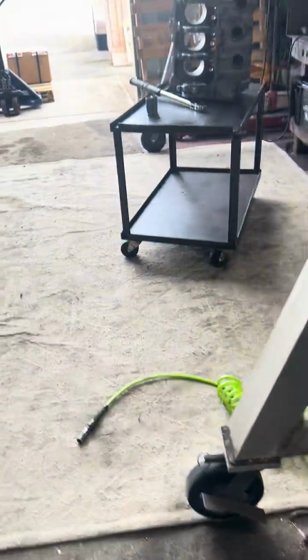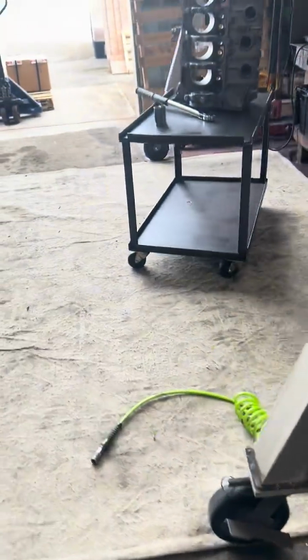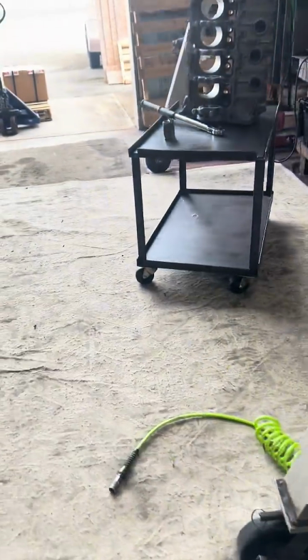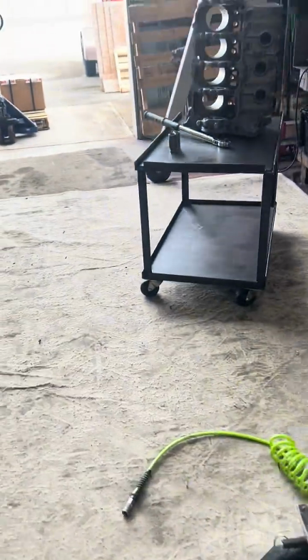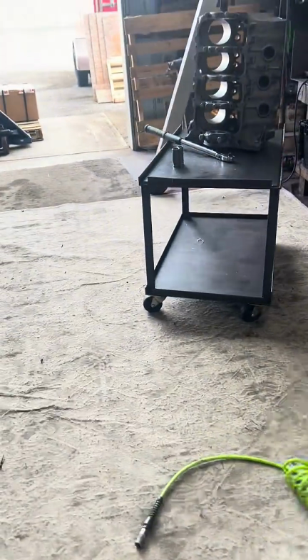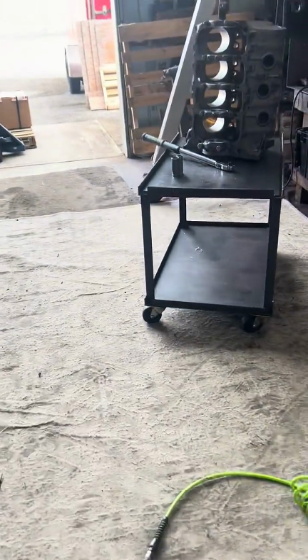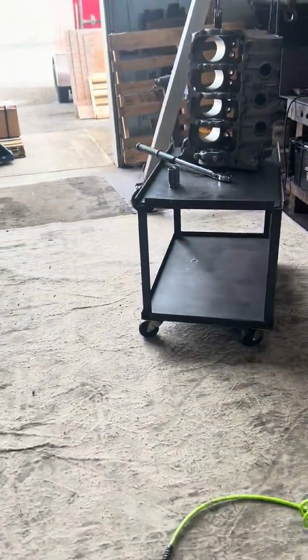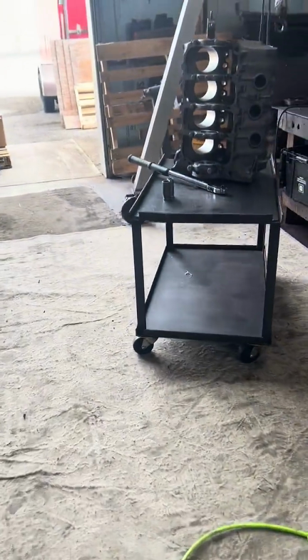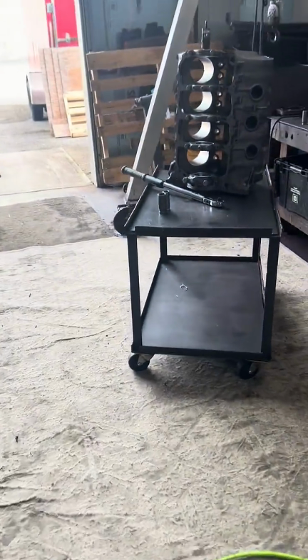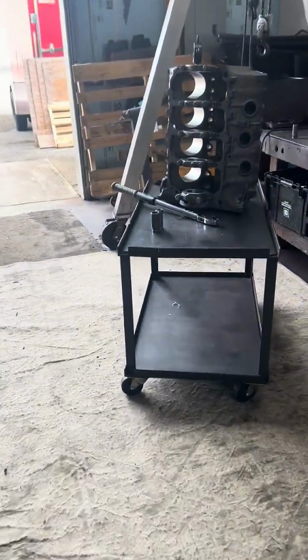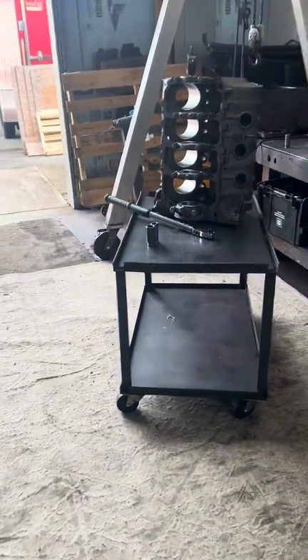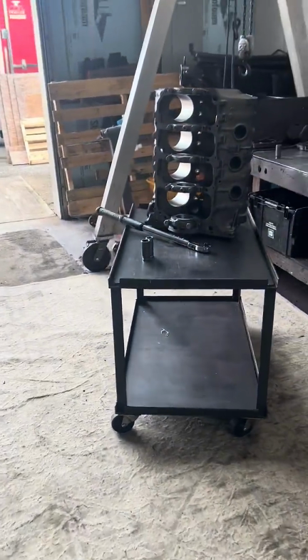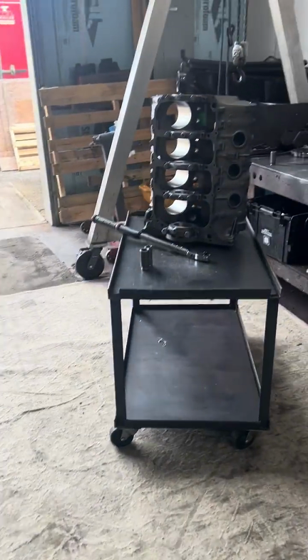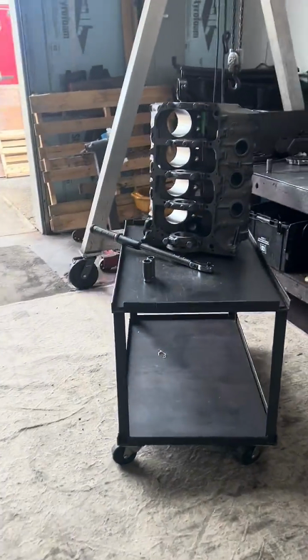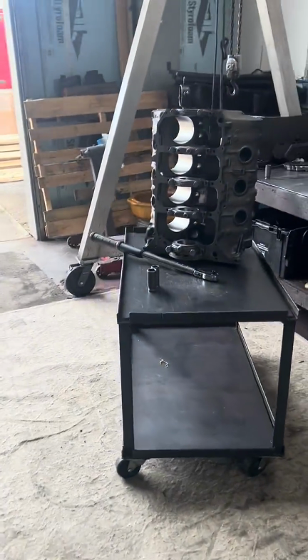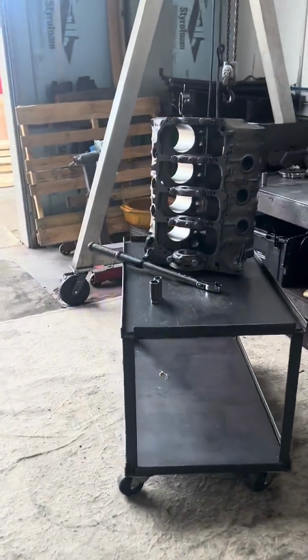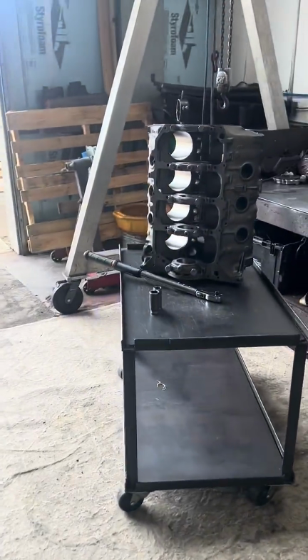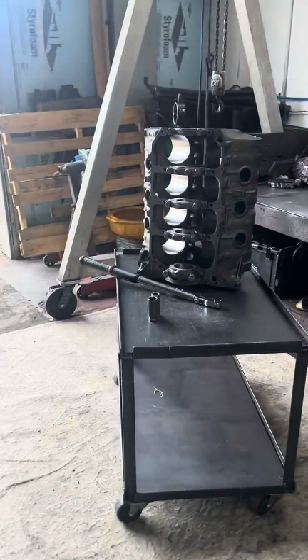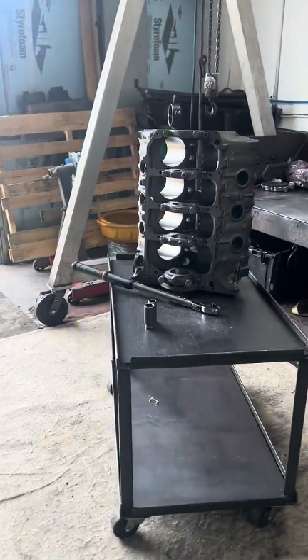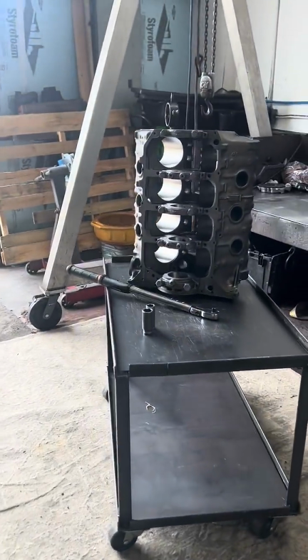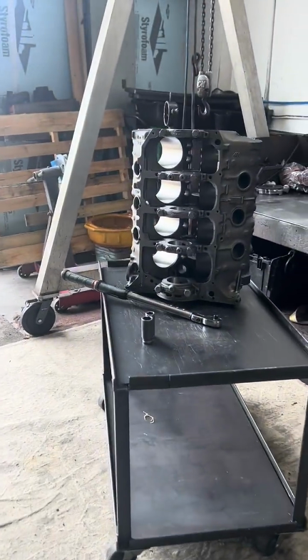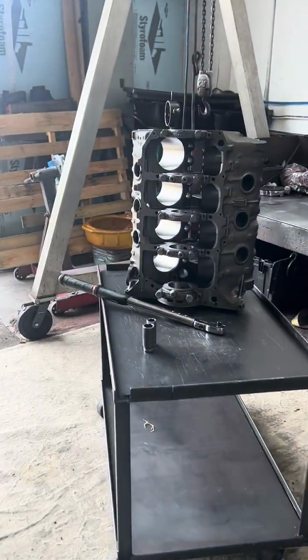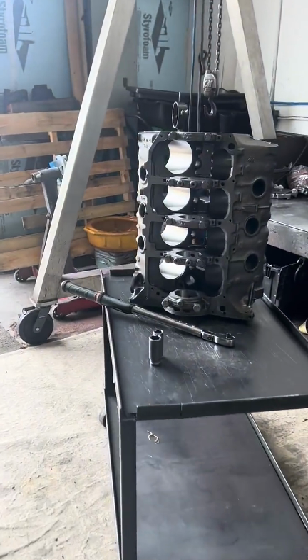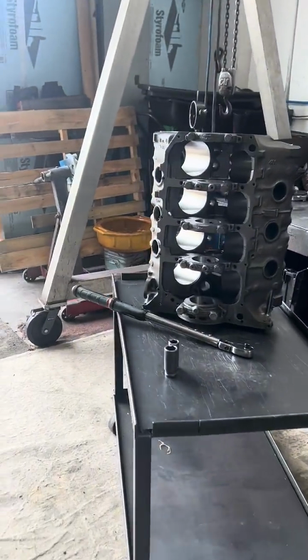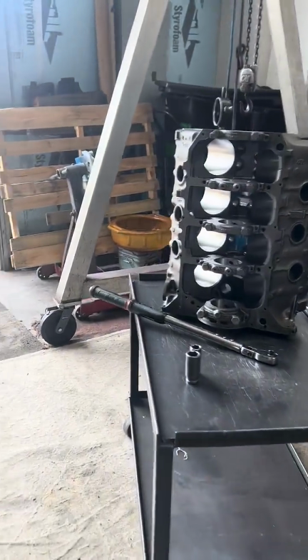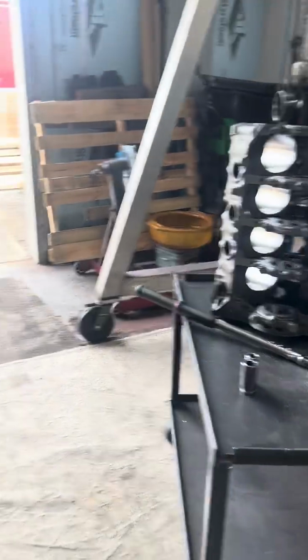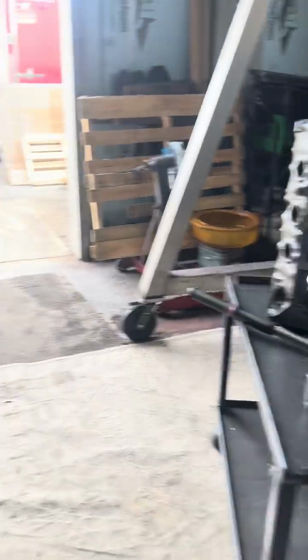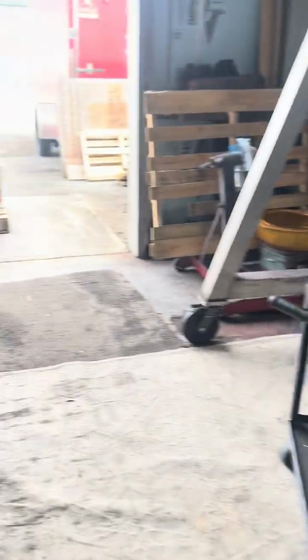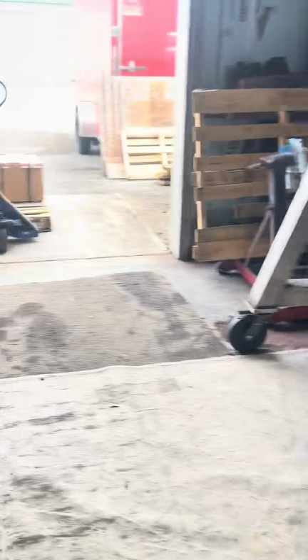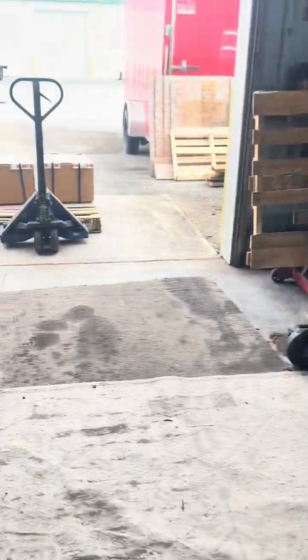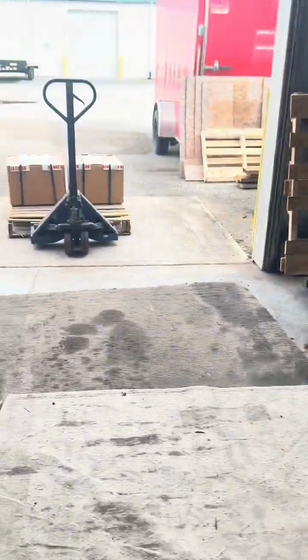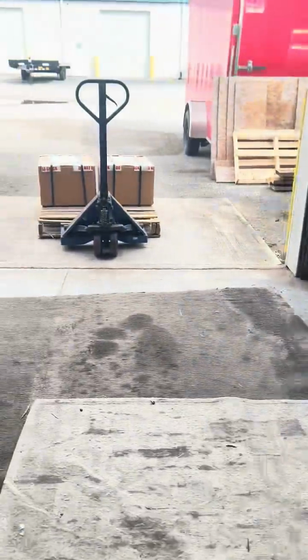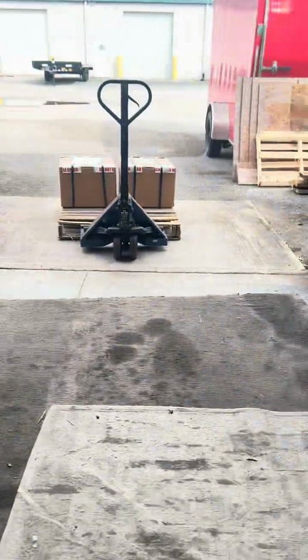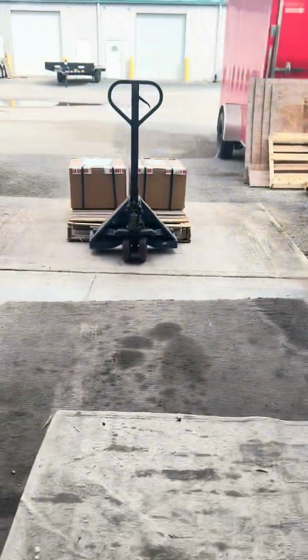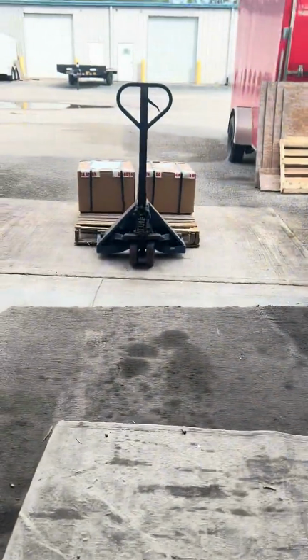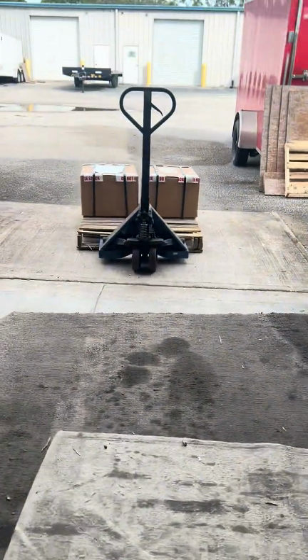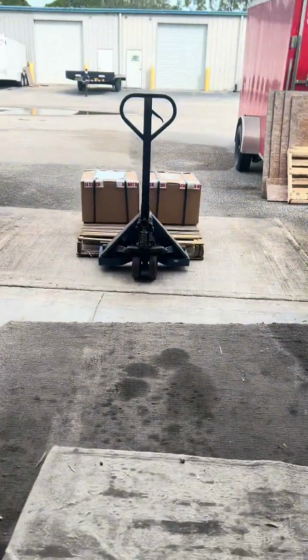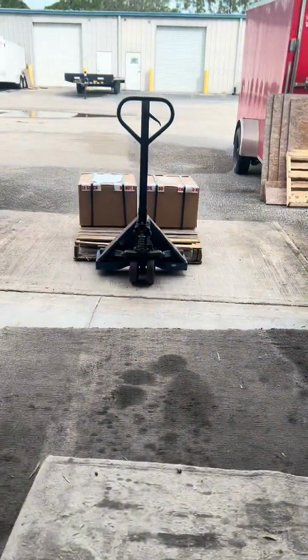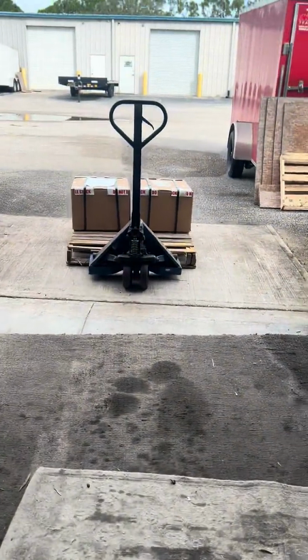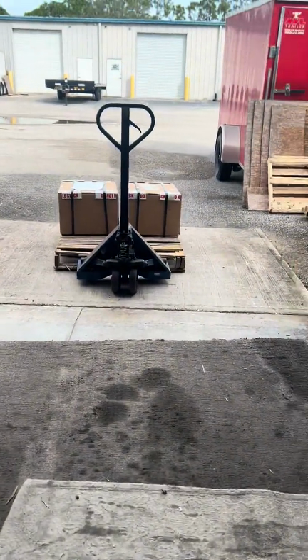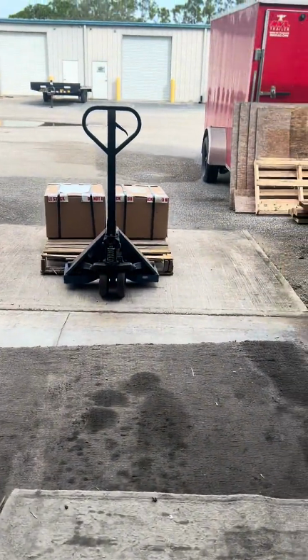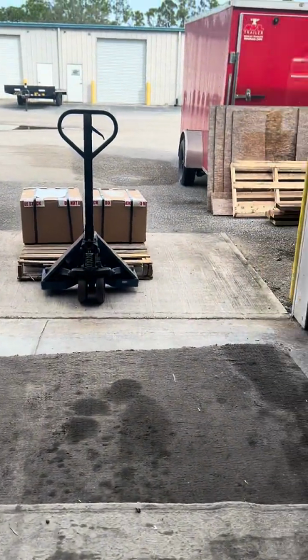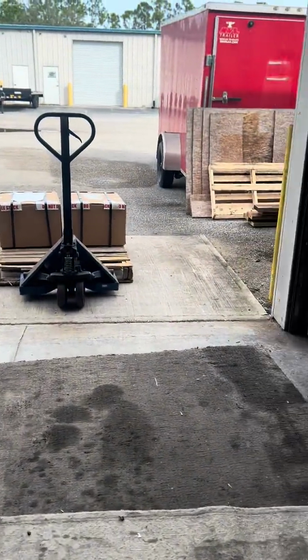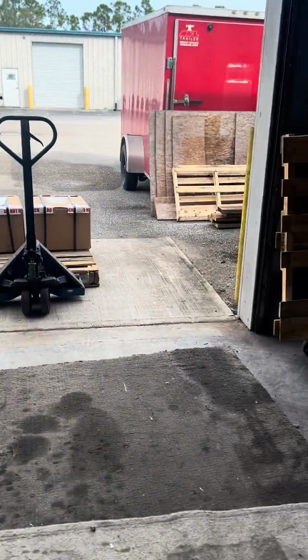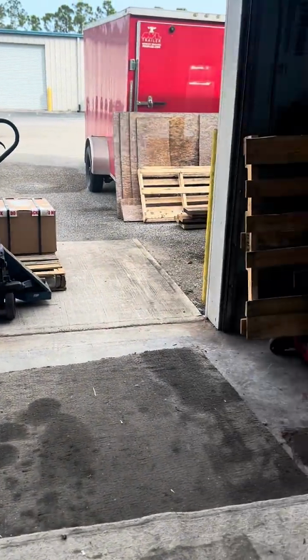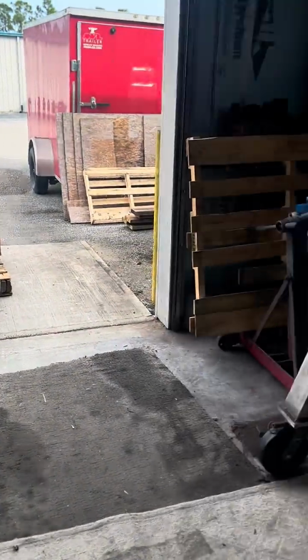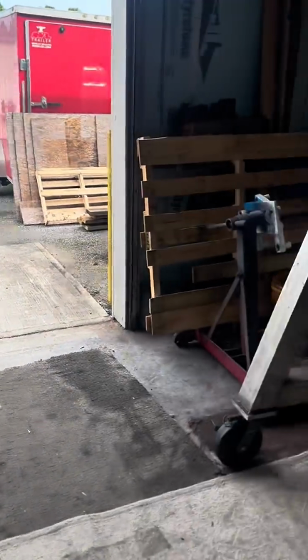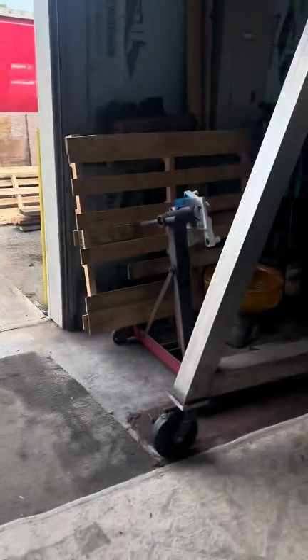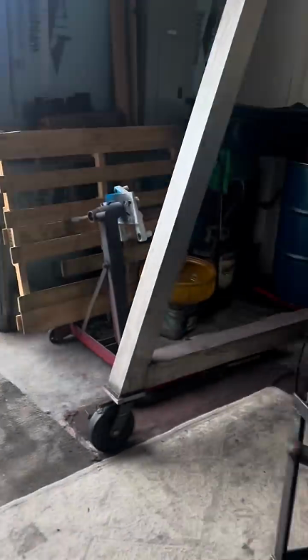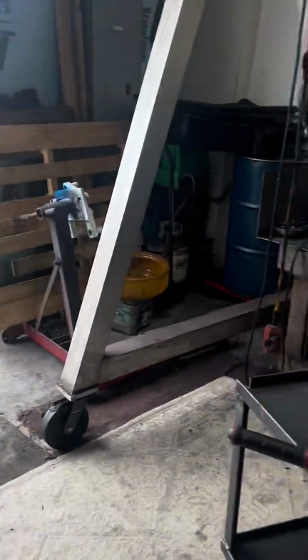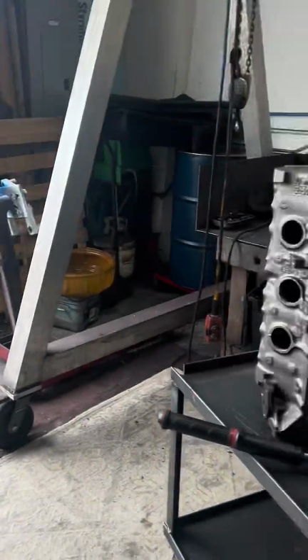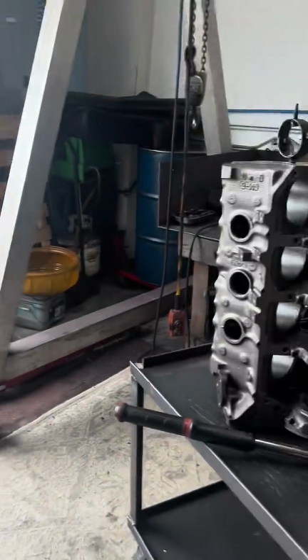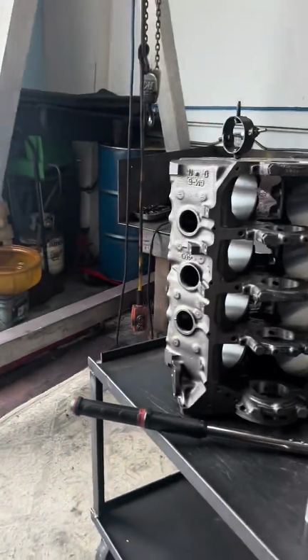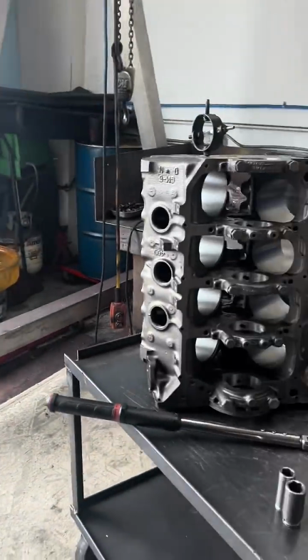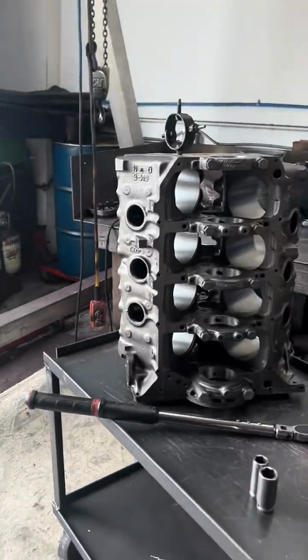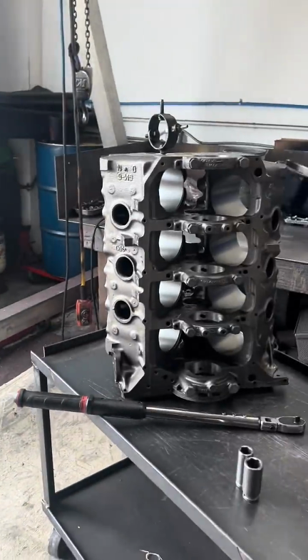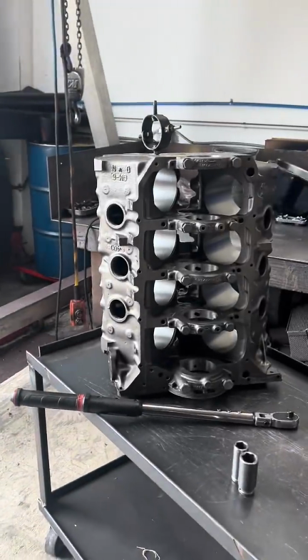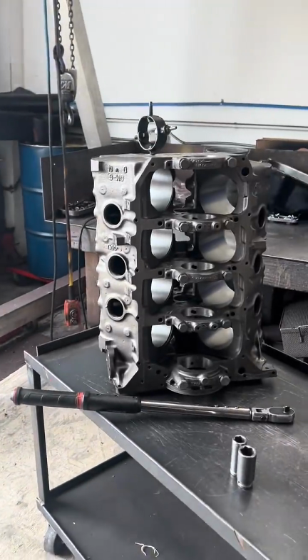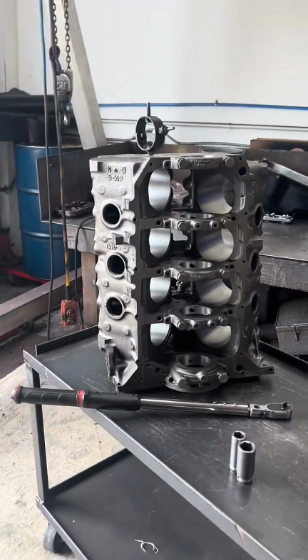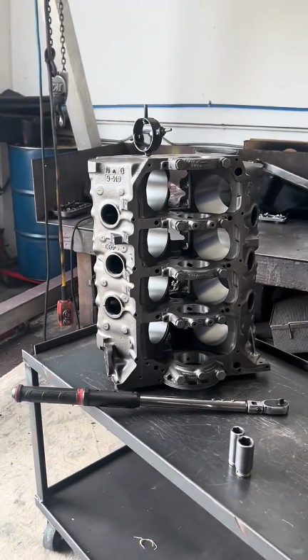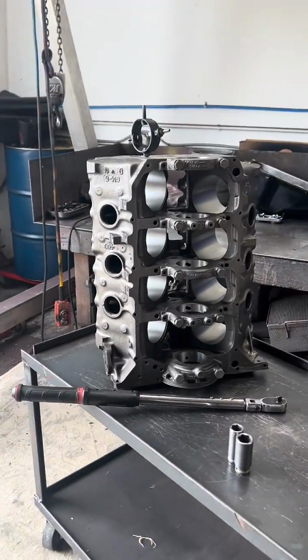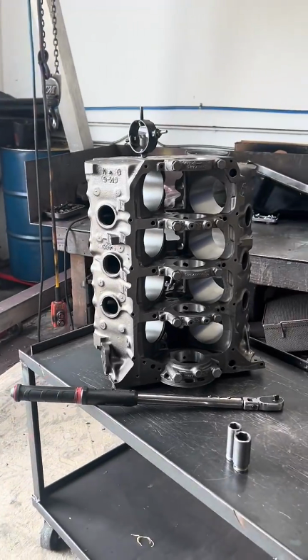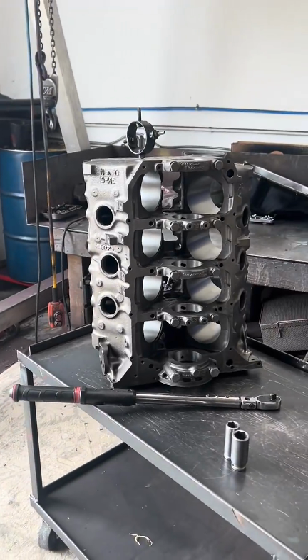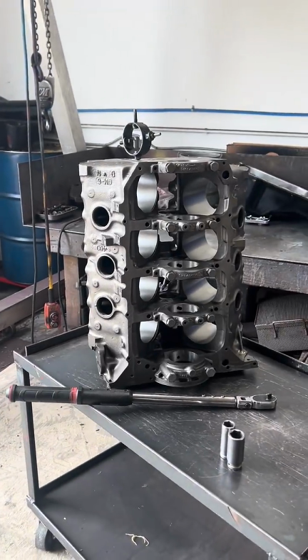Here at Performance Unlimited, each and every engine is gone over thoroughly. There are a few other brand new blocks outside, and if you're interested, give us a call.